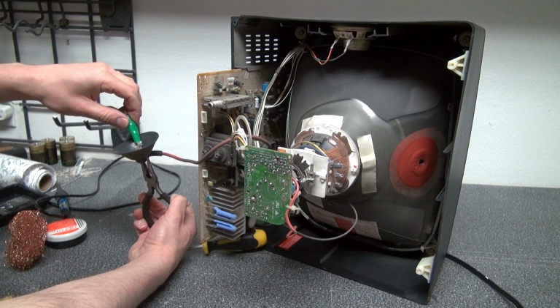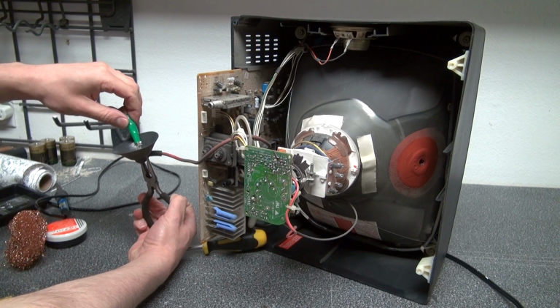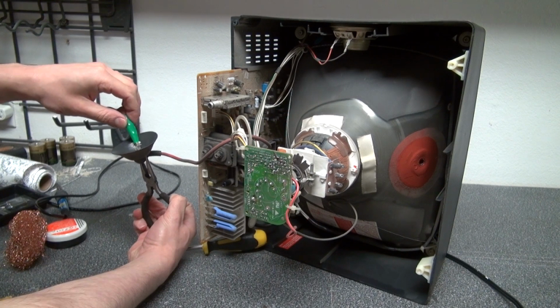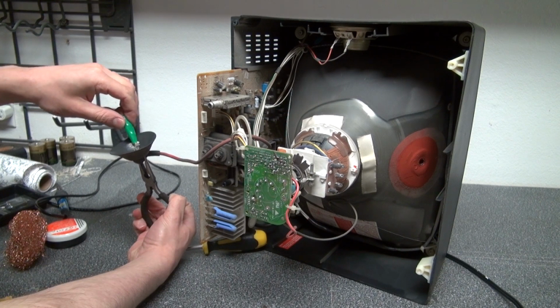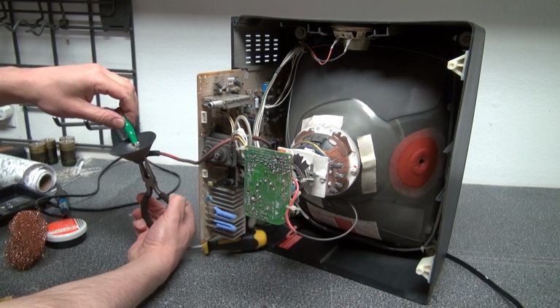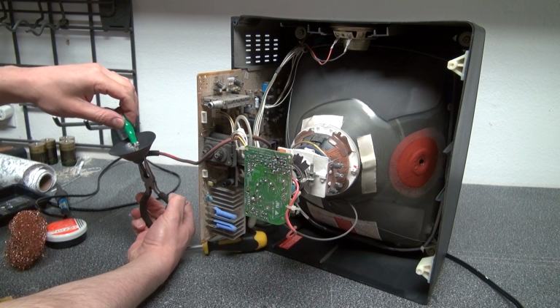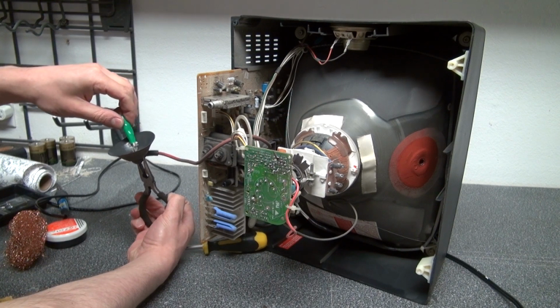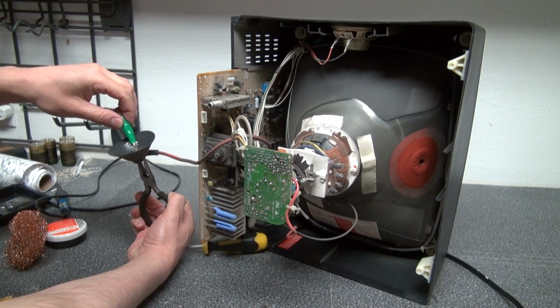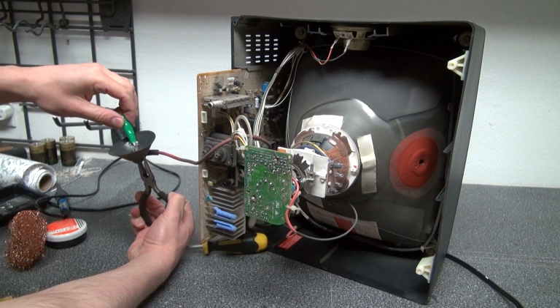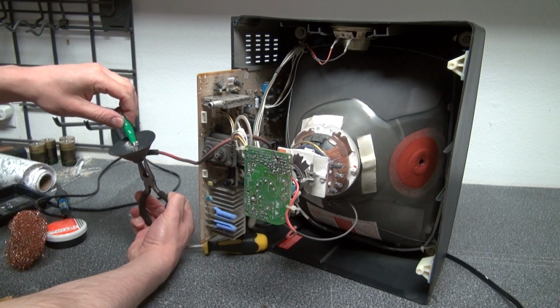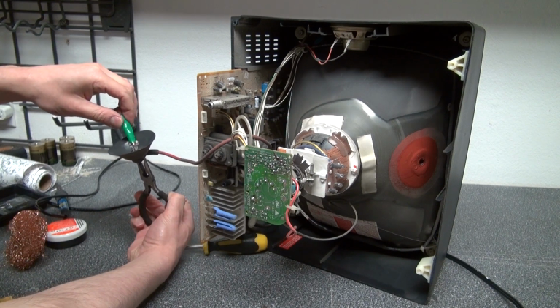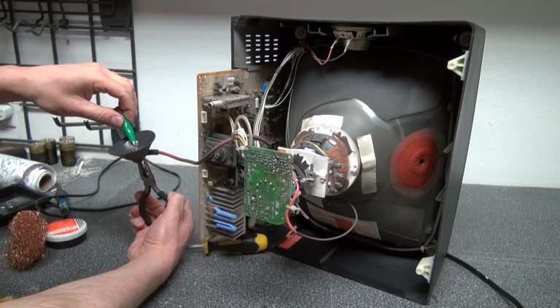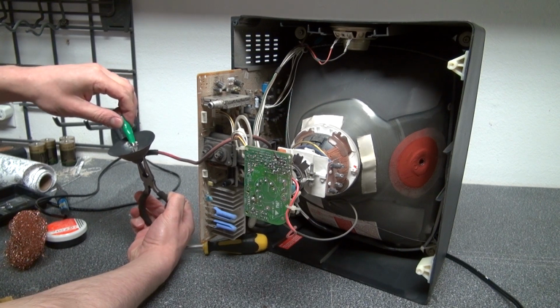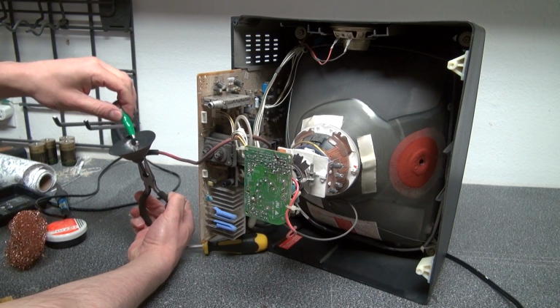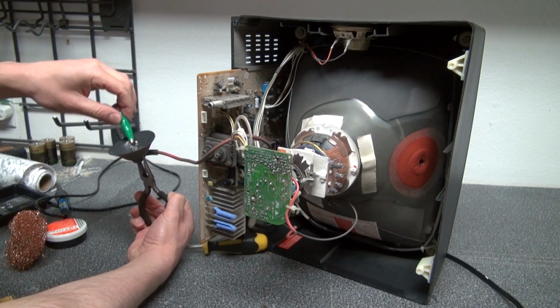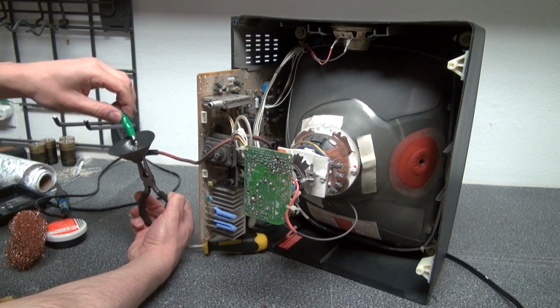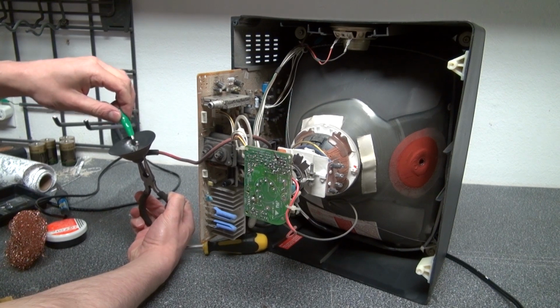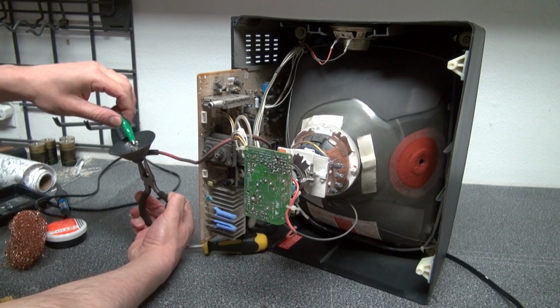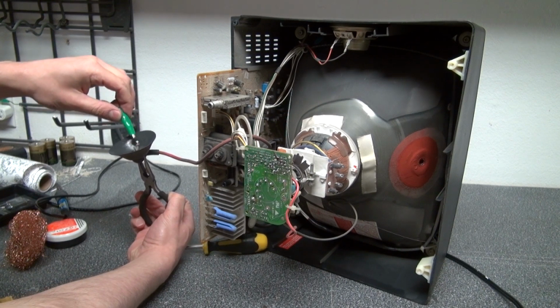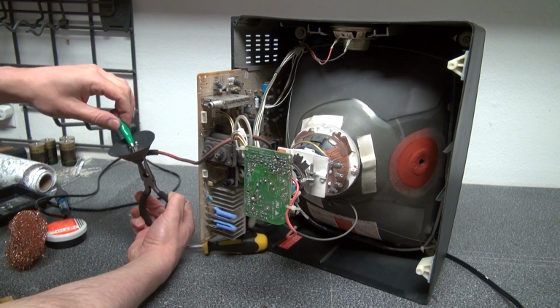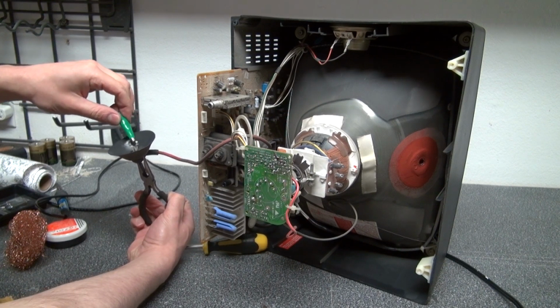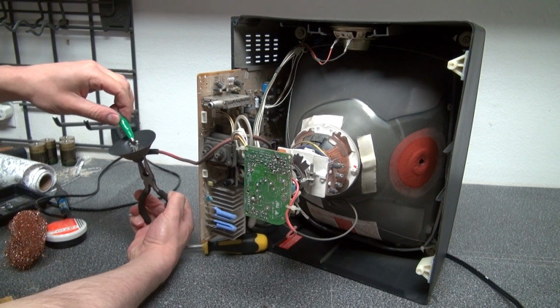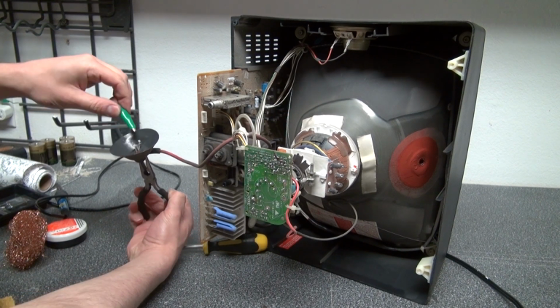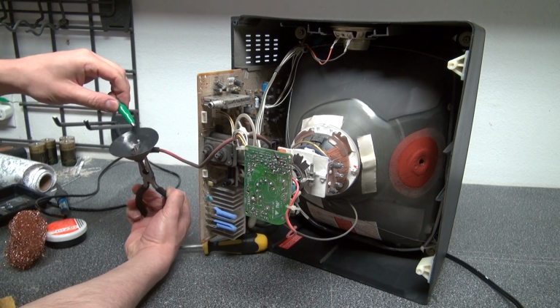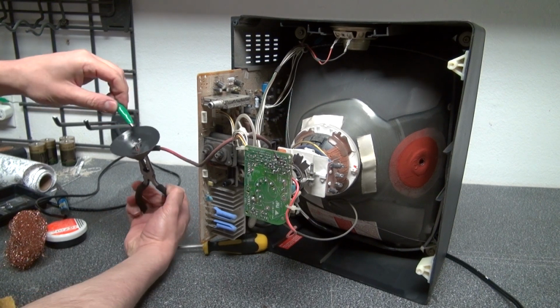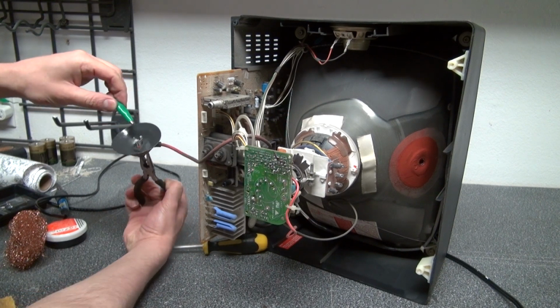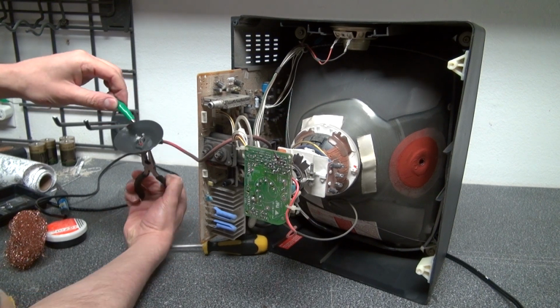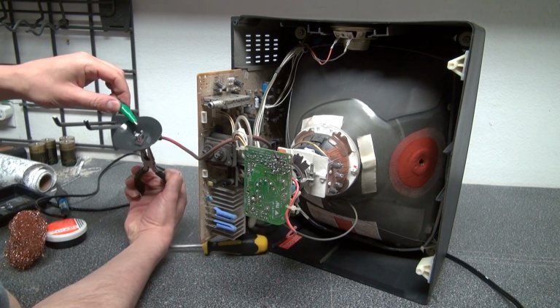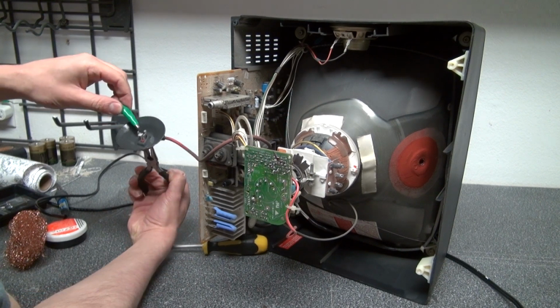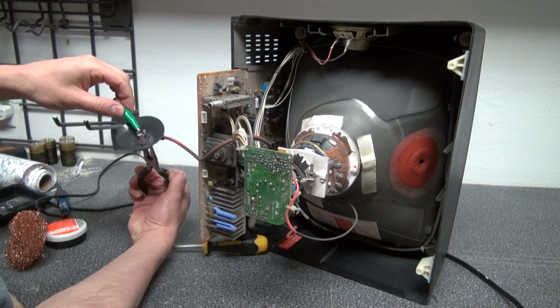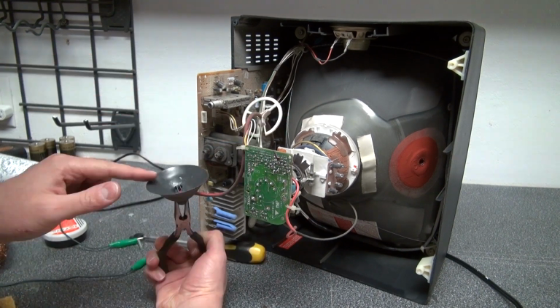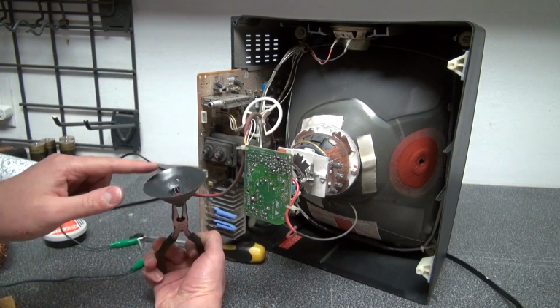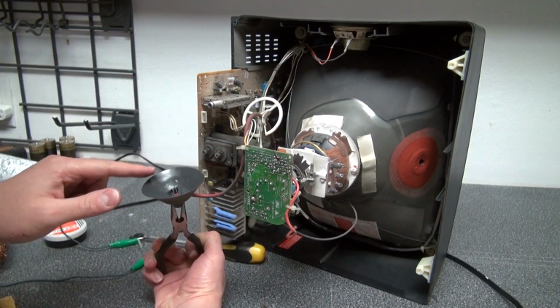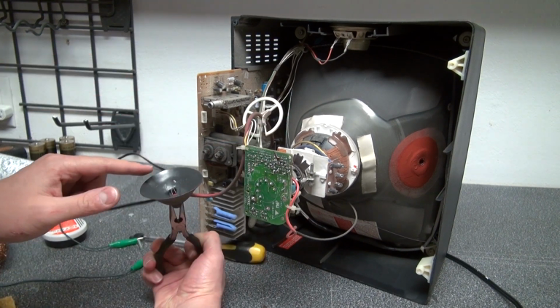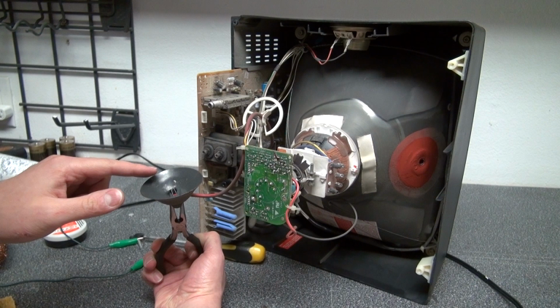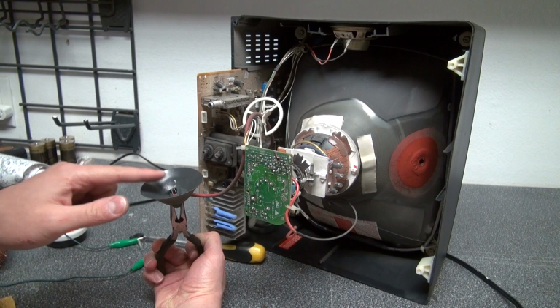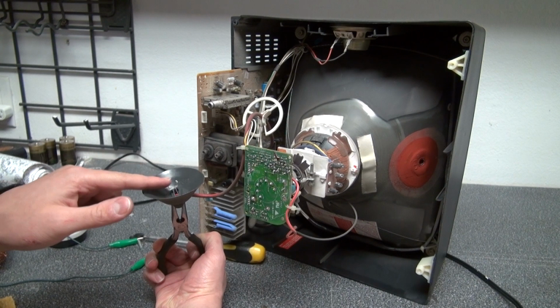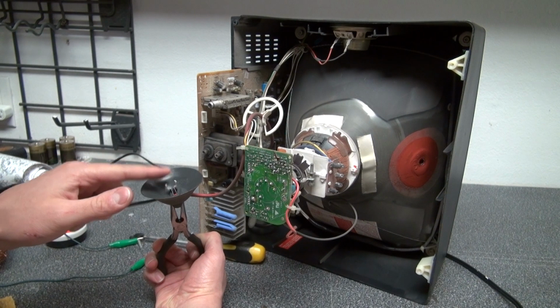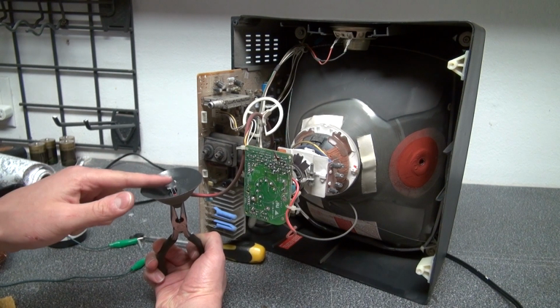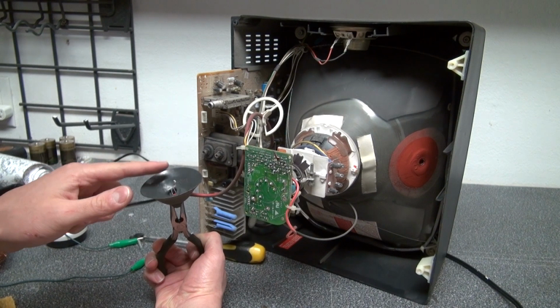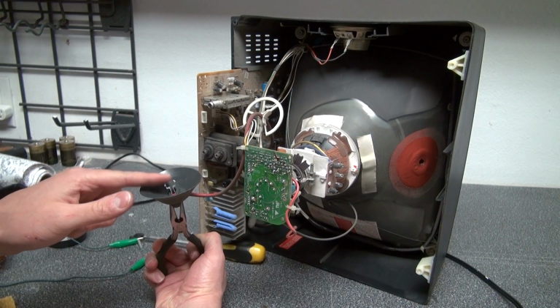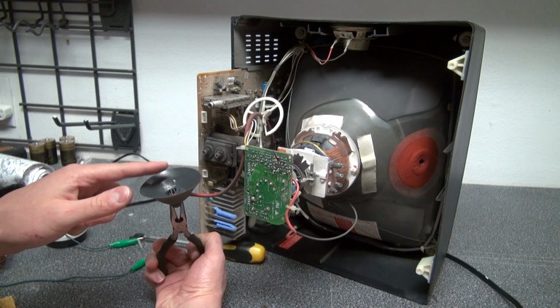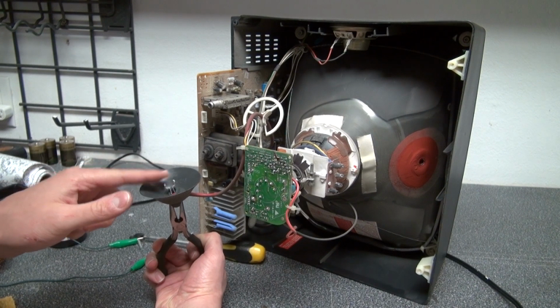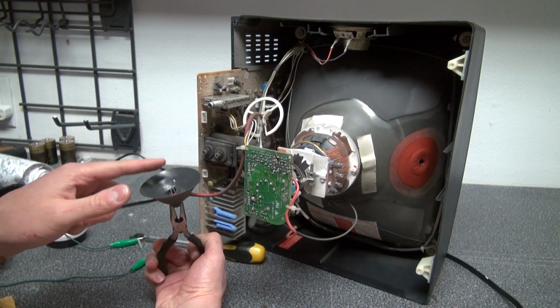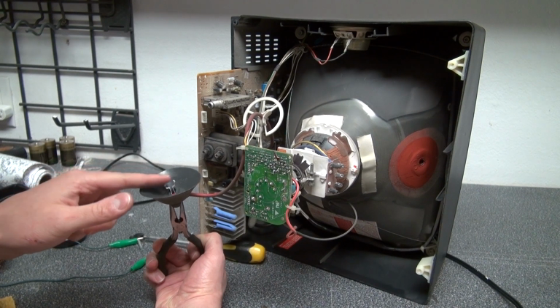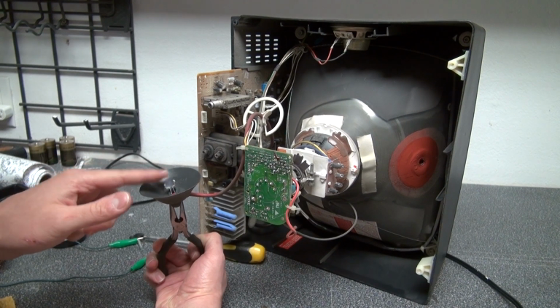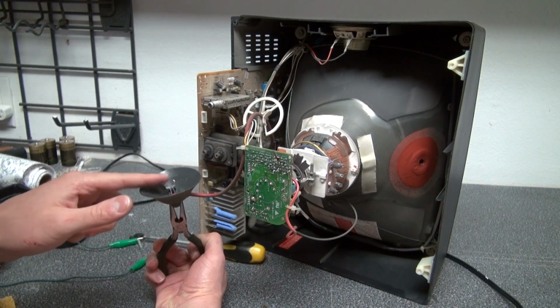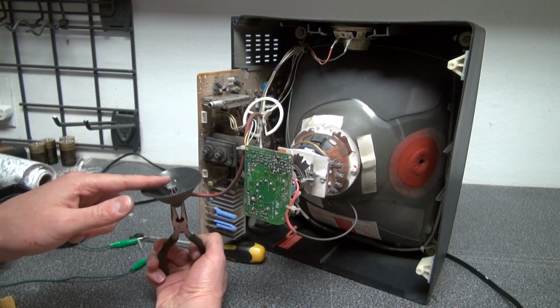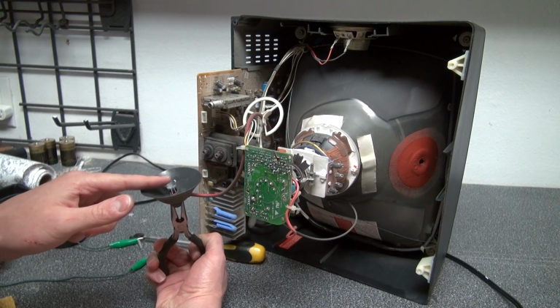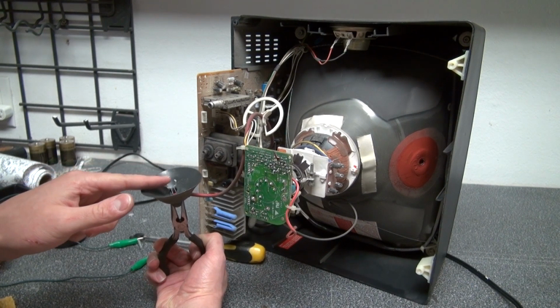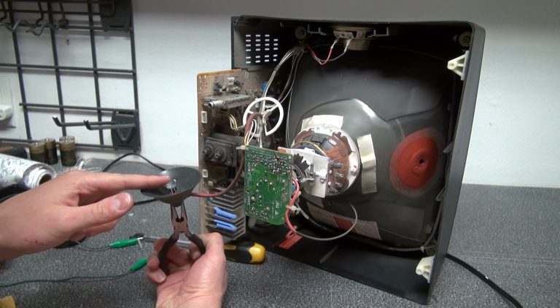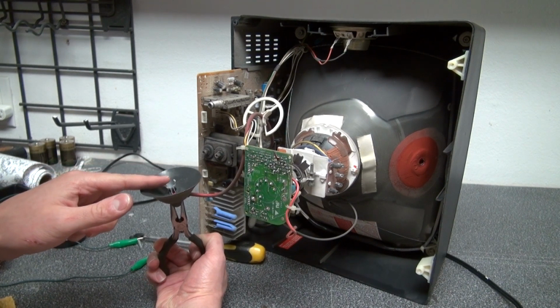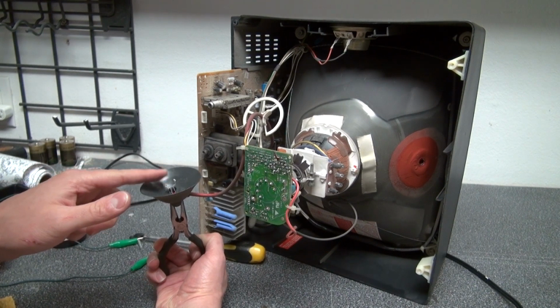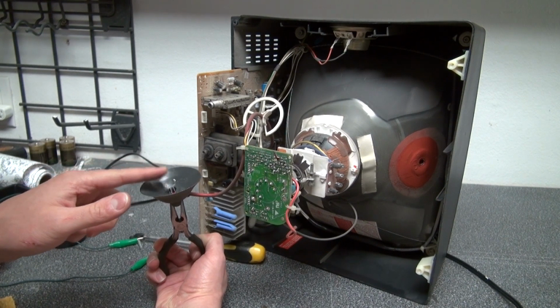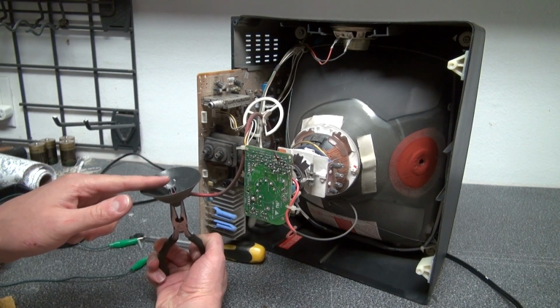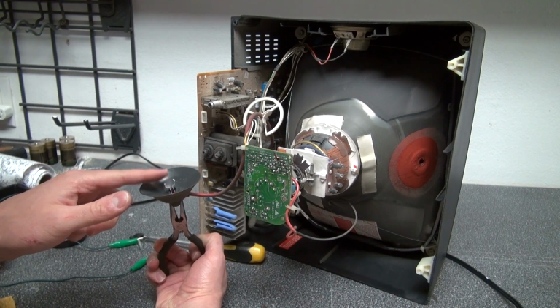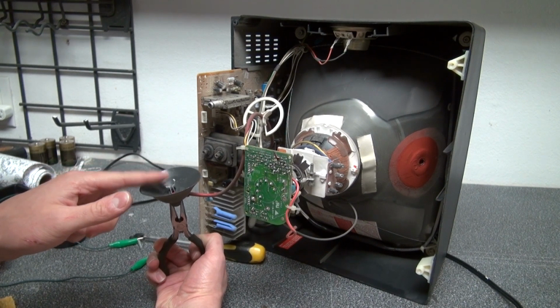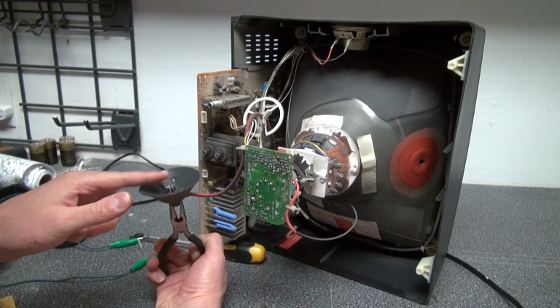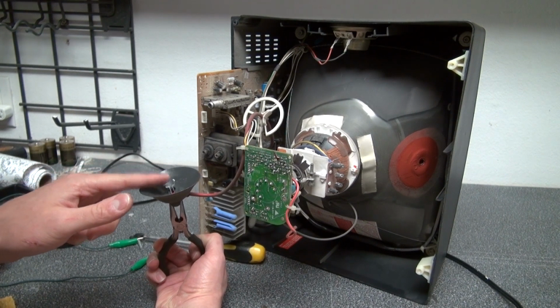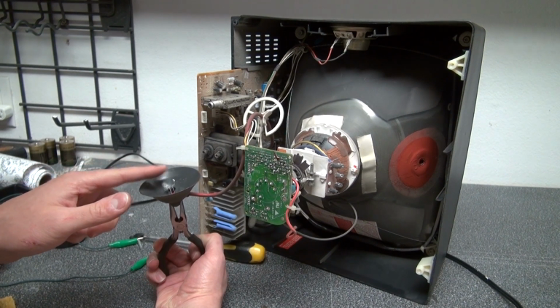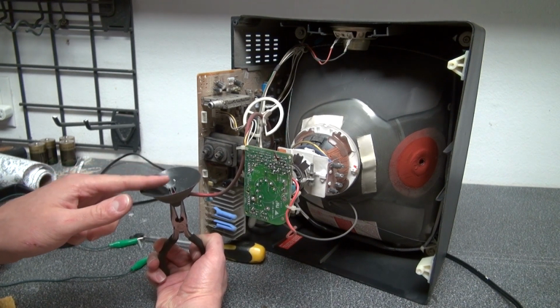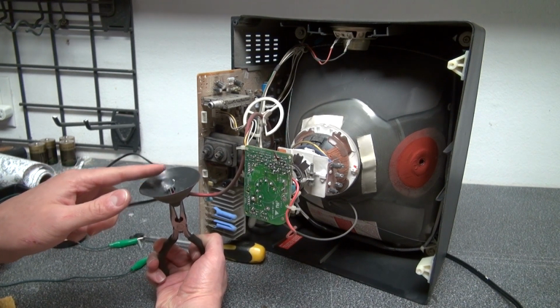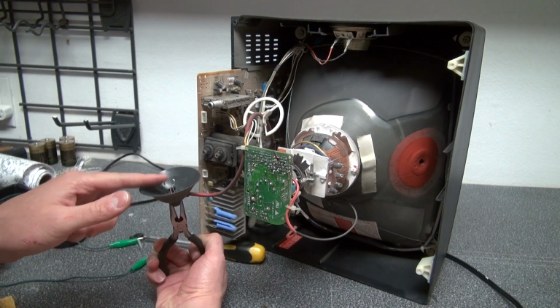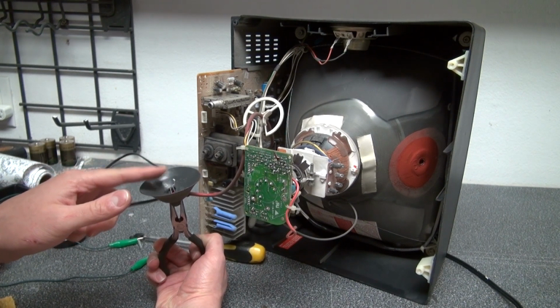Because if you touch this with your bare hands you would actually get pretty well shocked. And now I'm touching it and it is safe to touch.